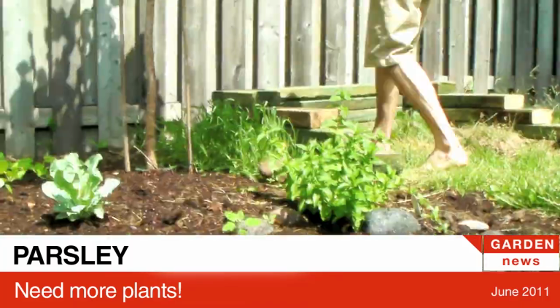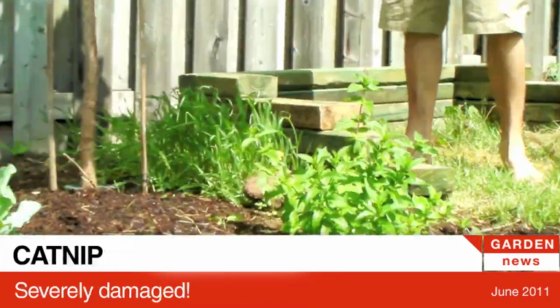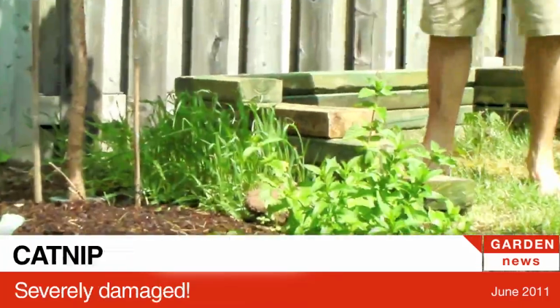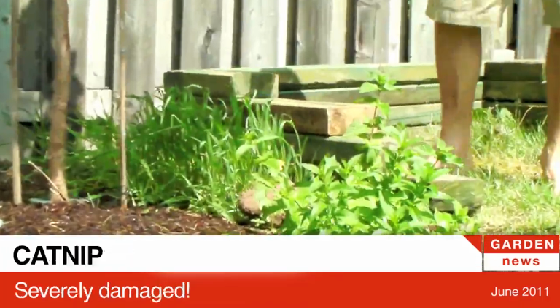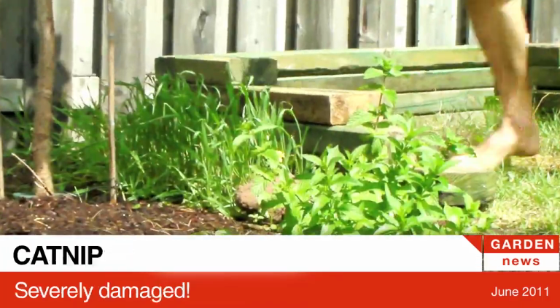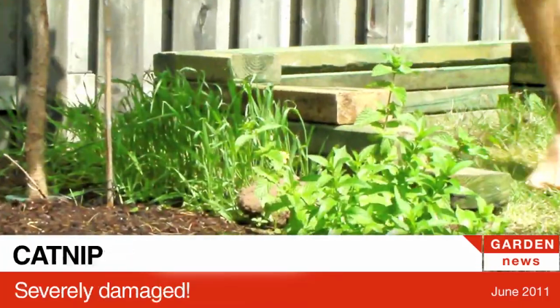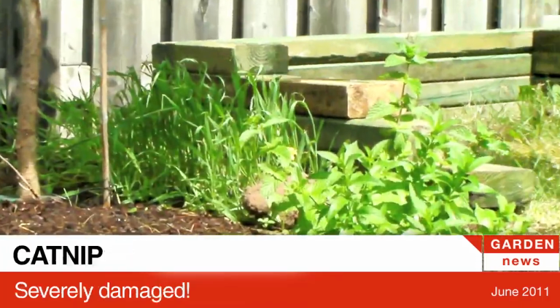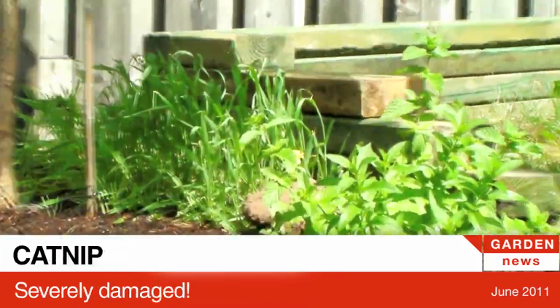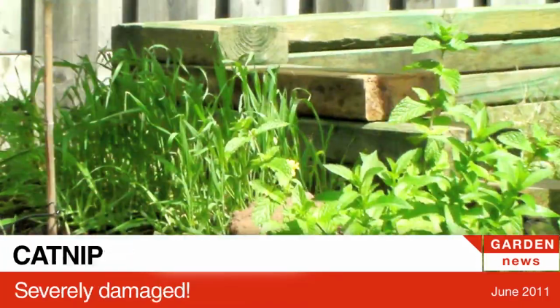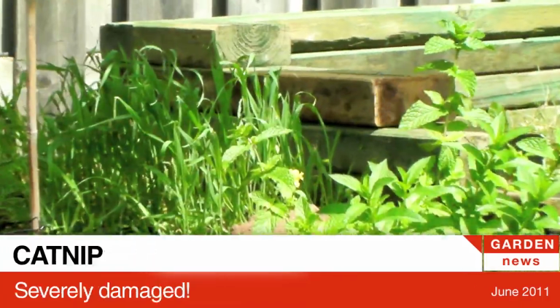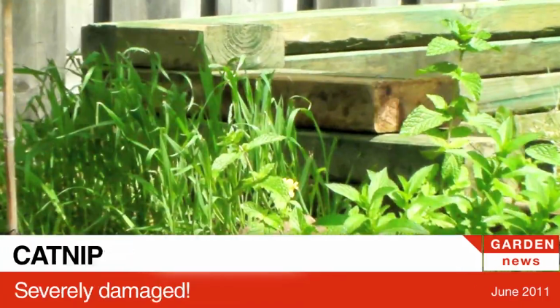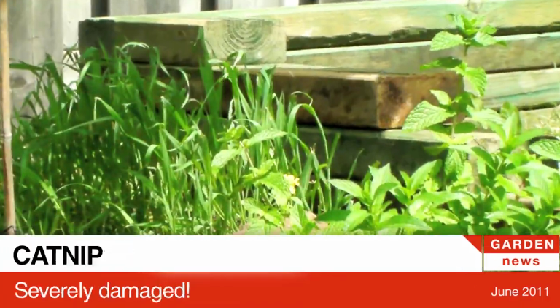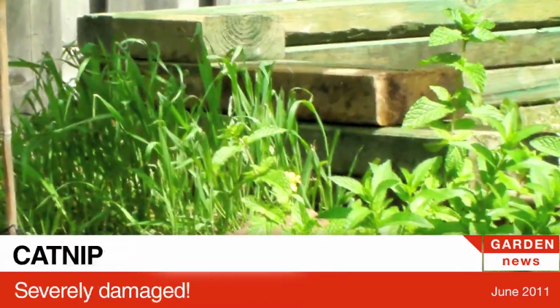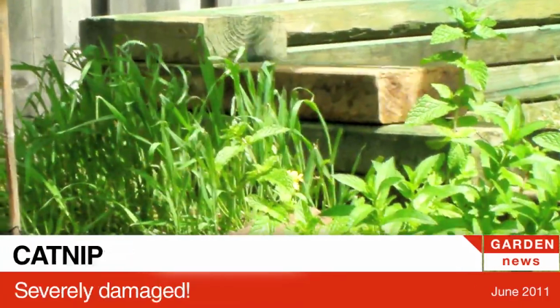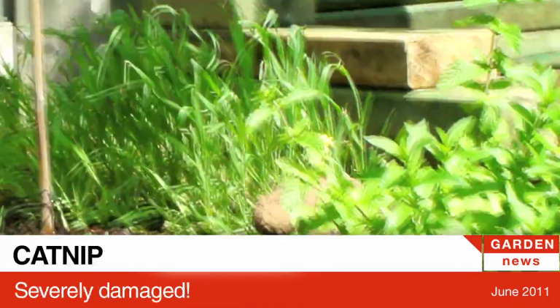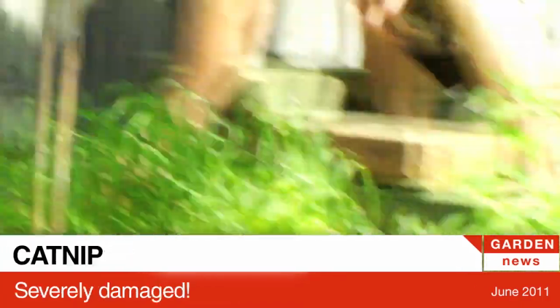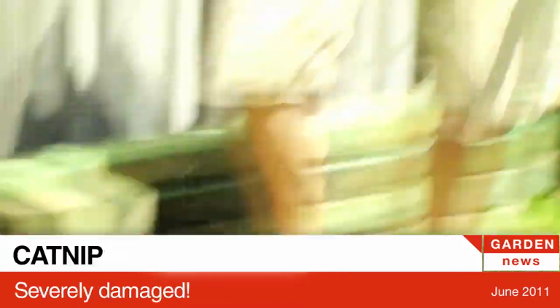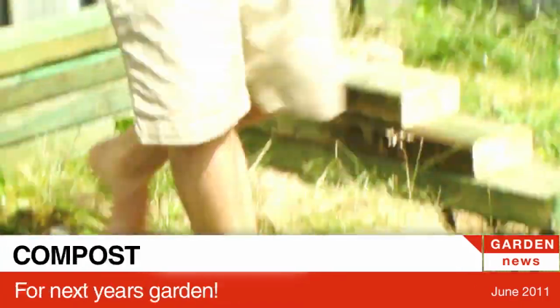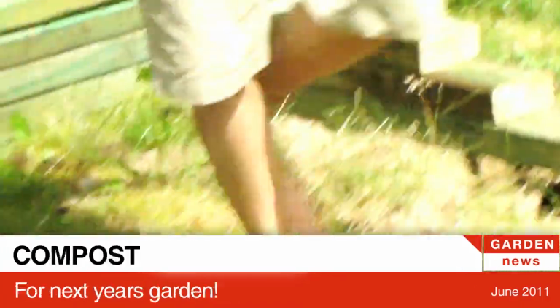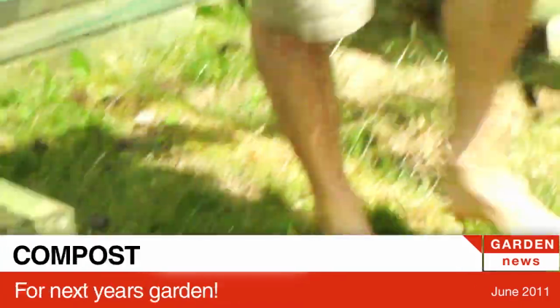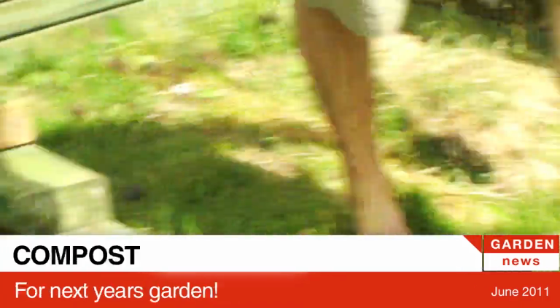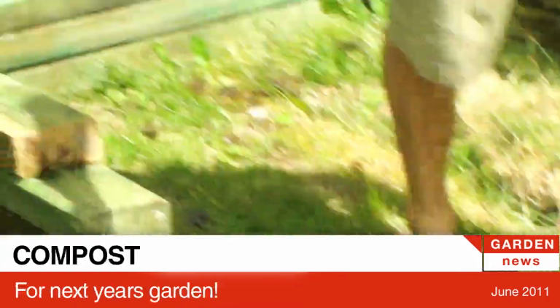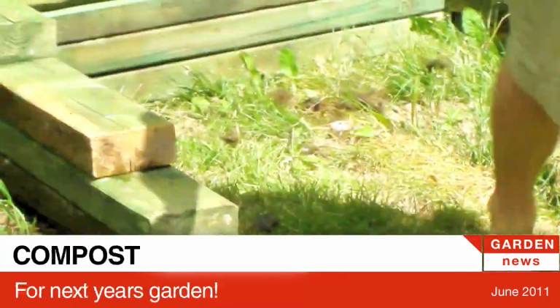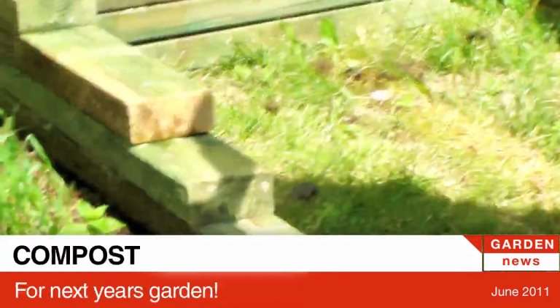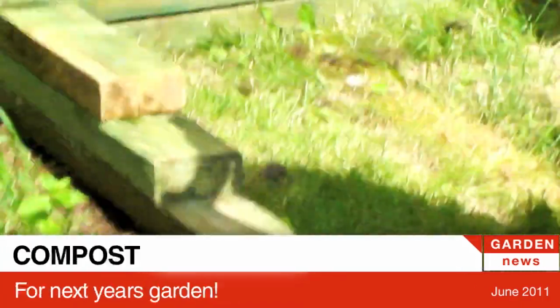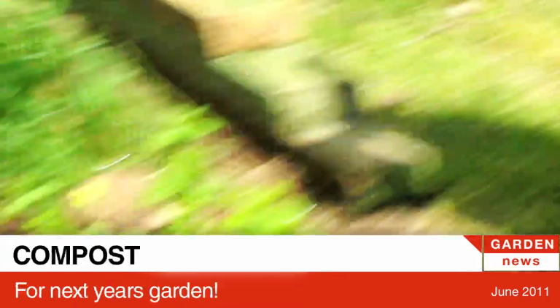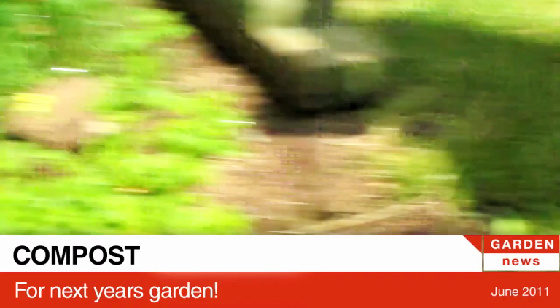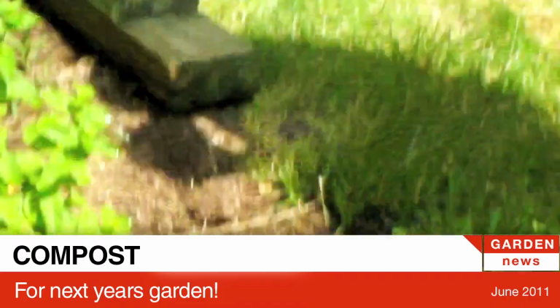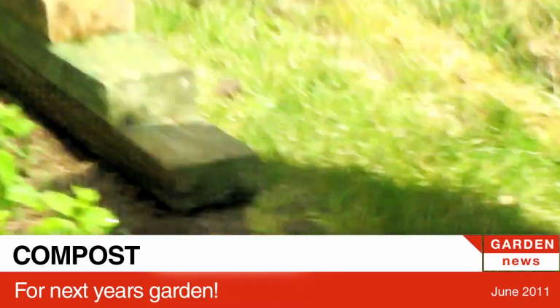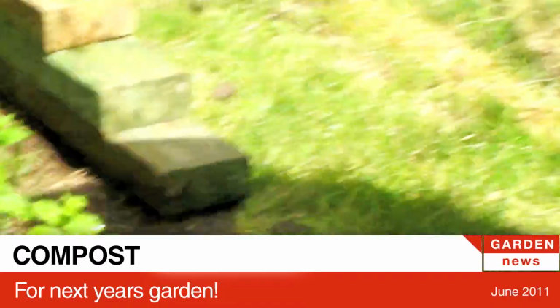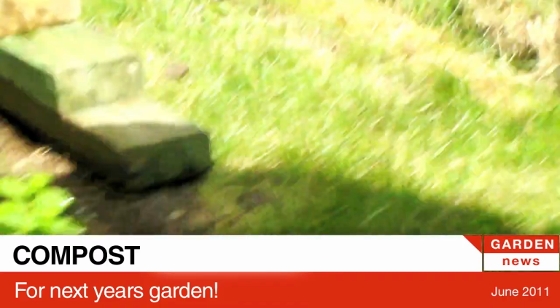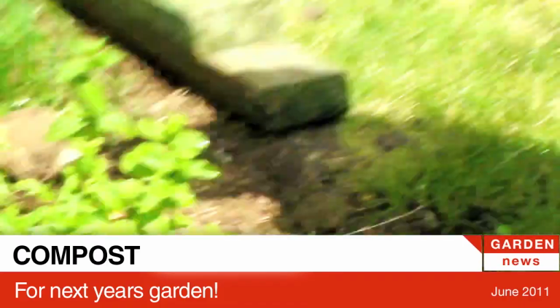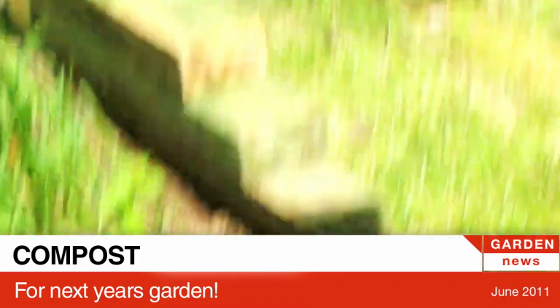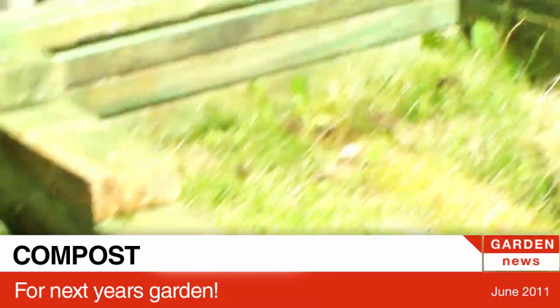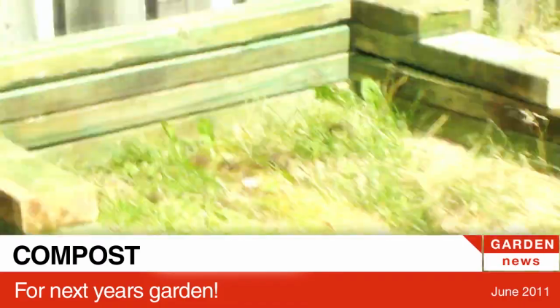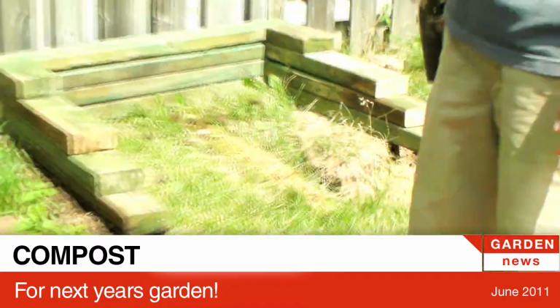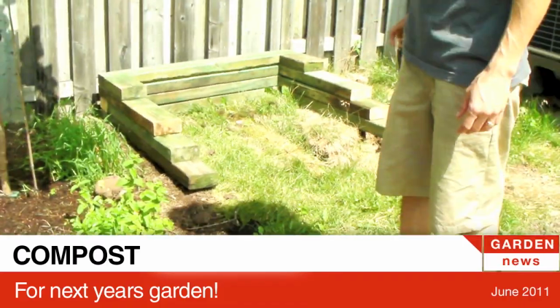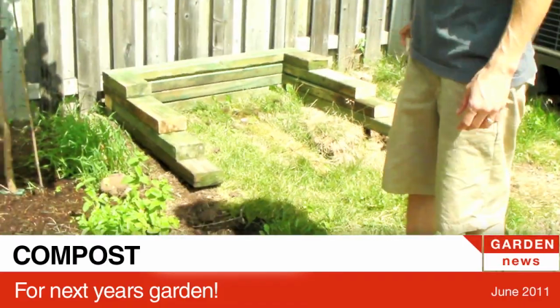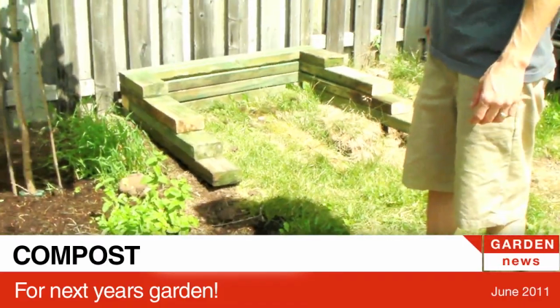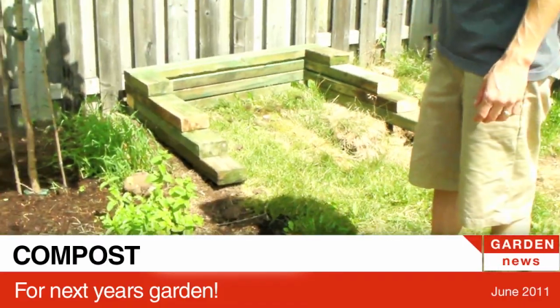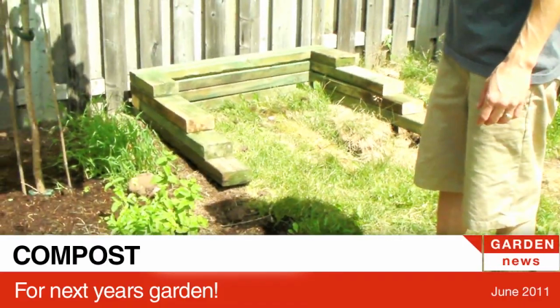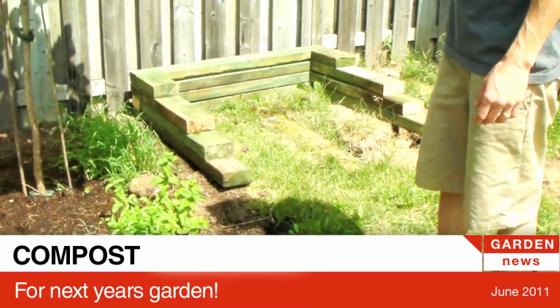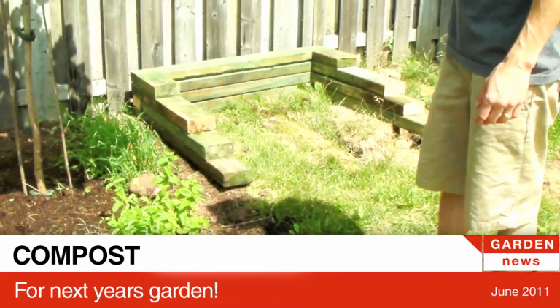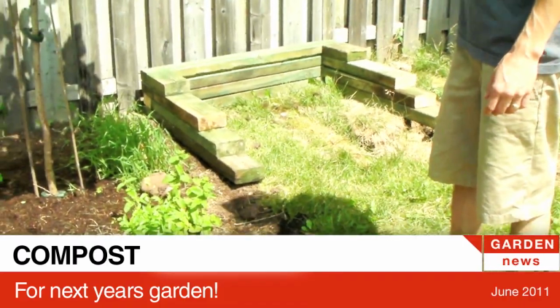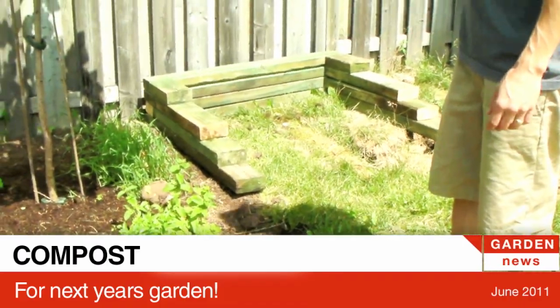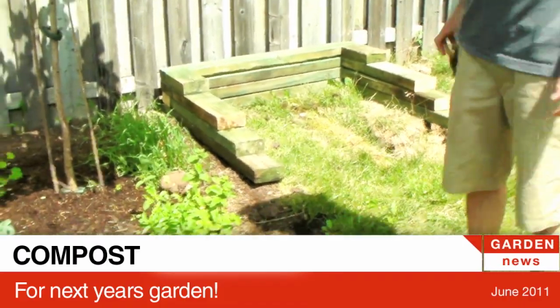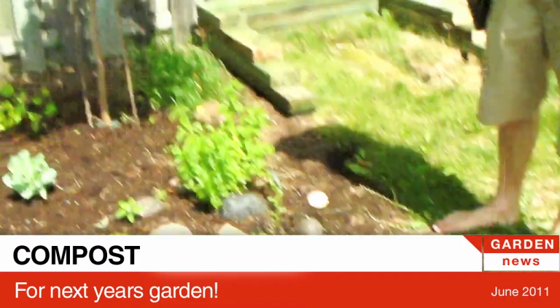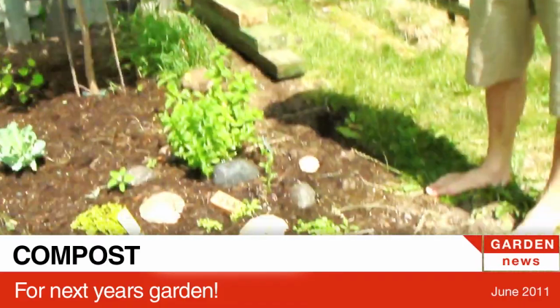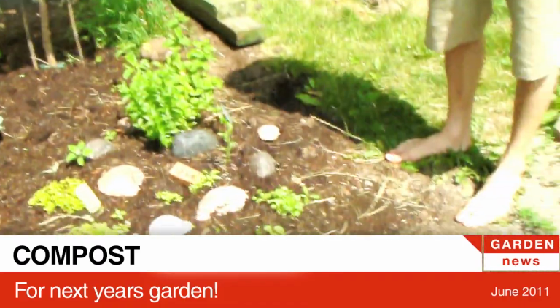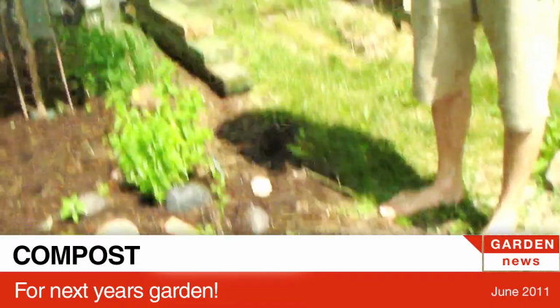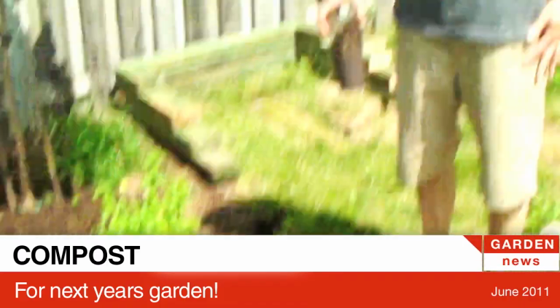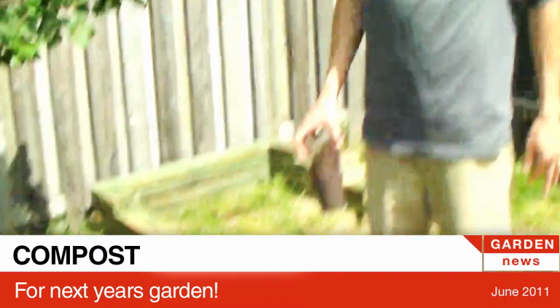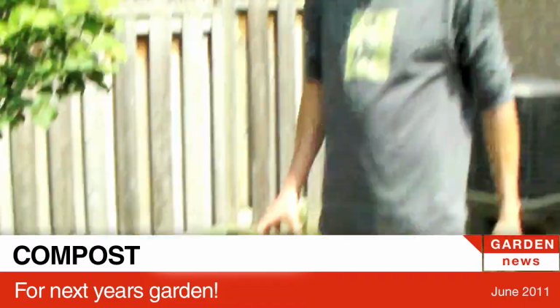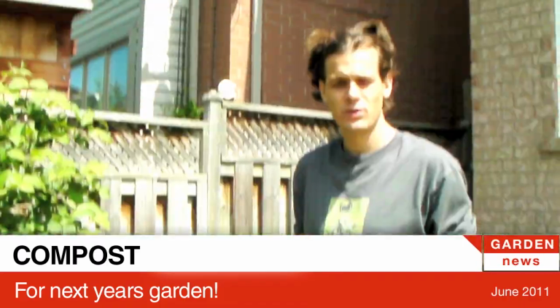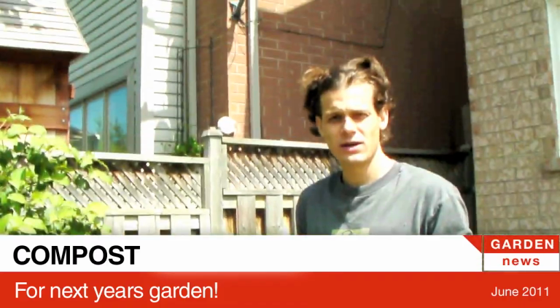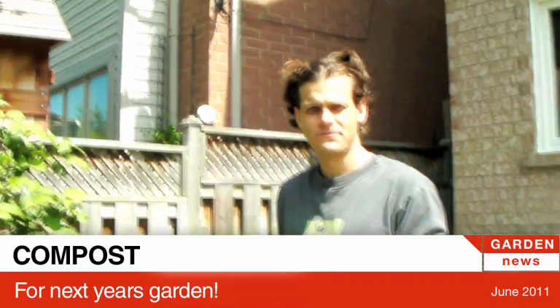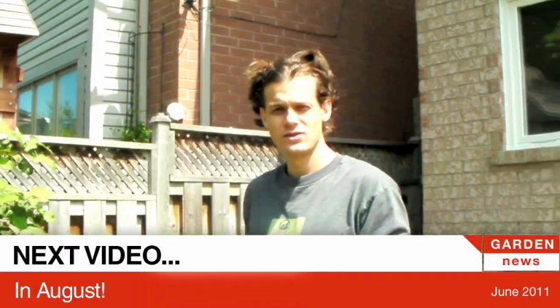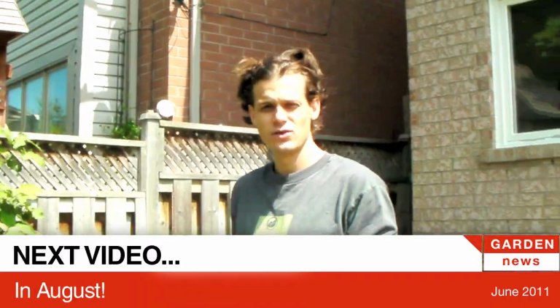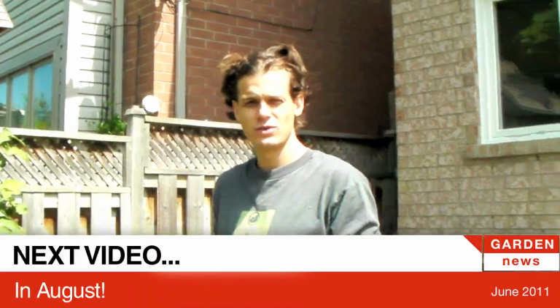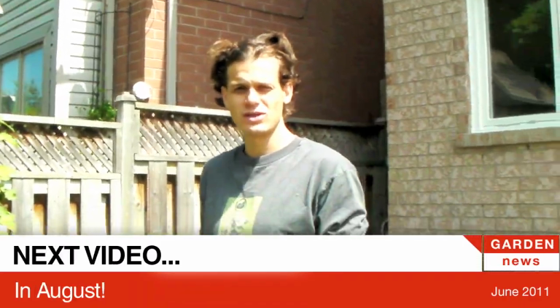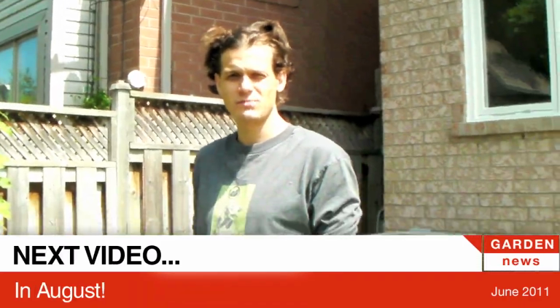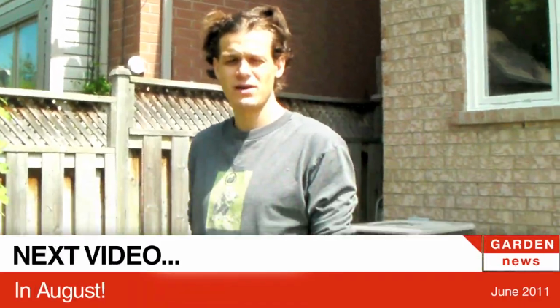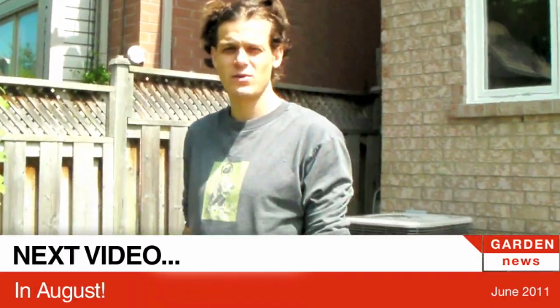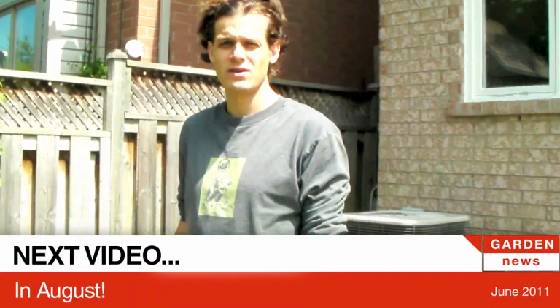How's the catnip? Ravaged. And Dave made this neat little thing for compost.